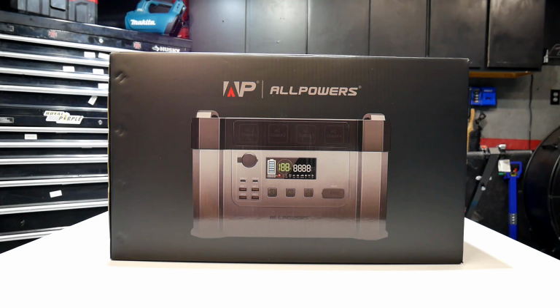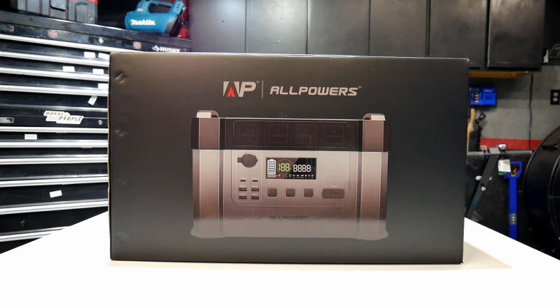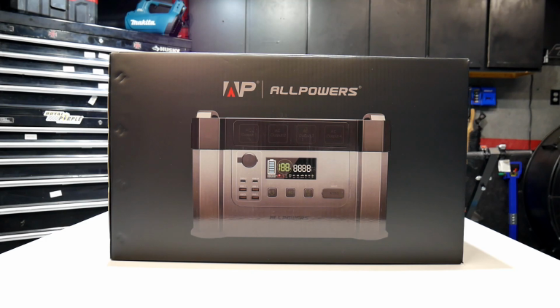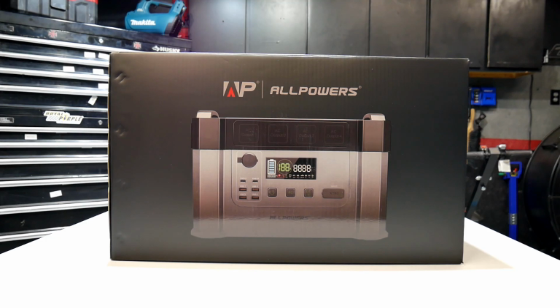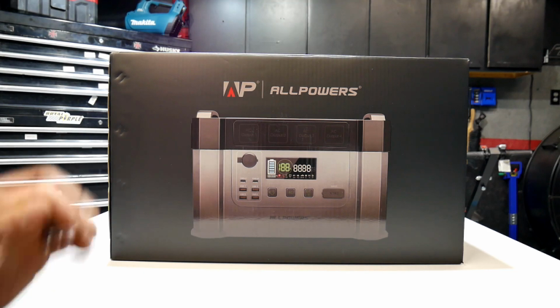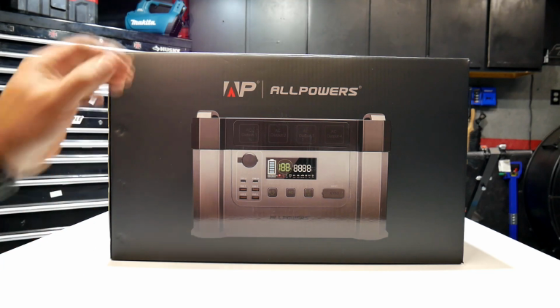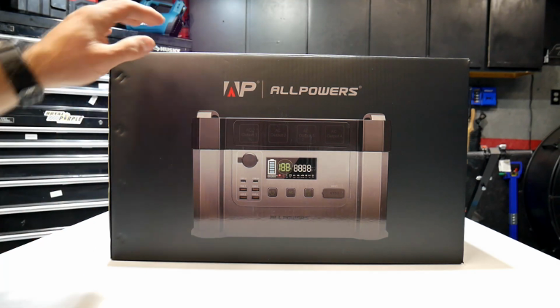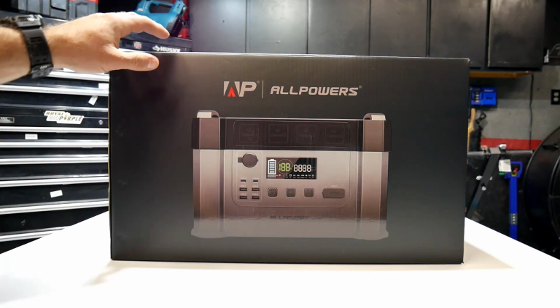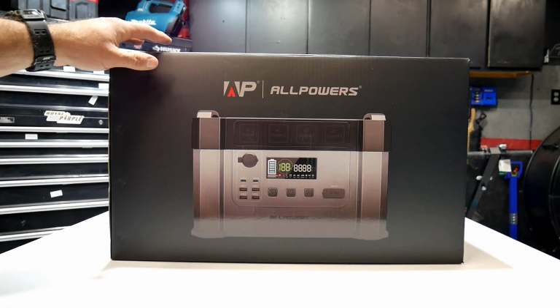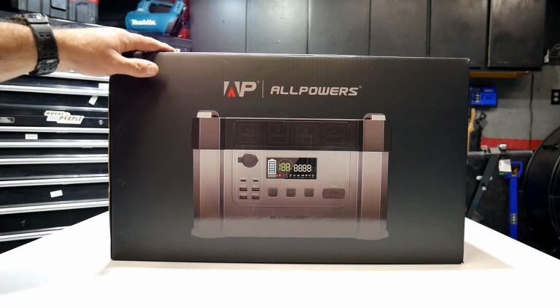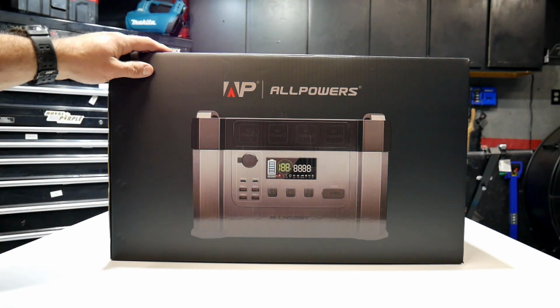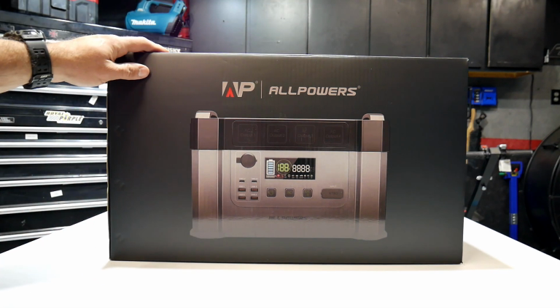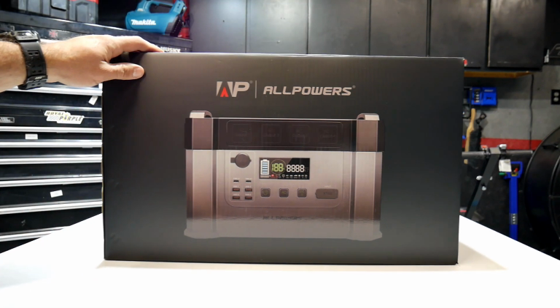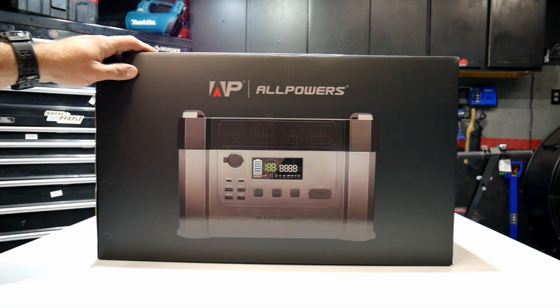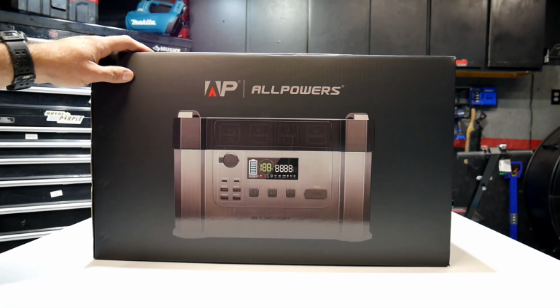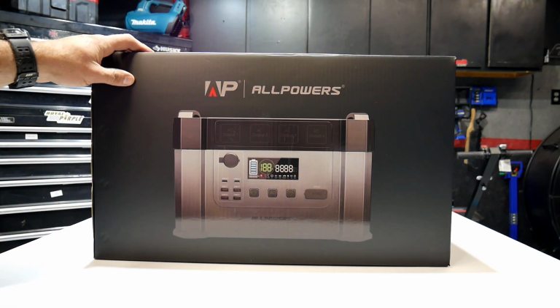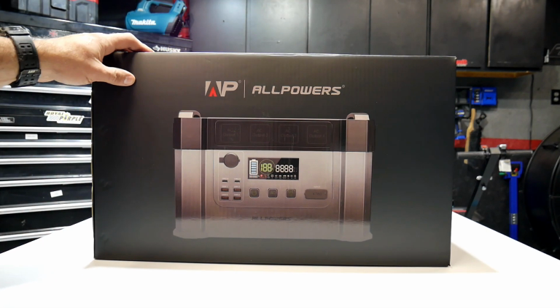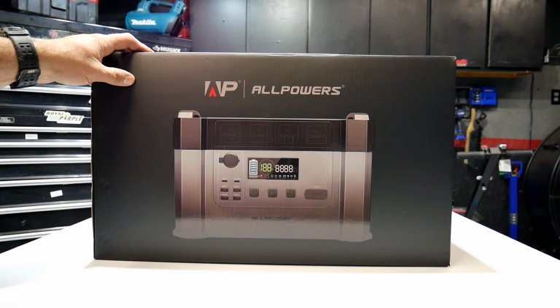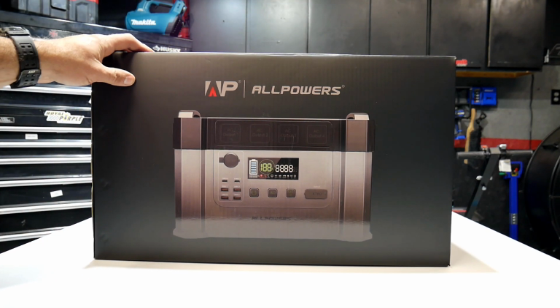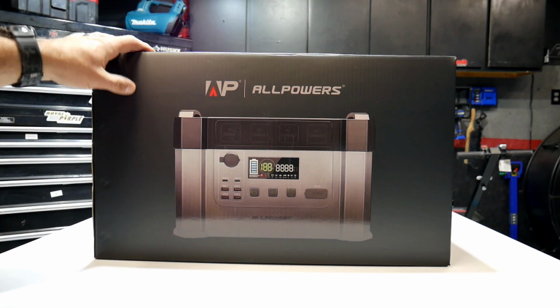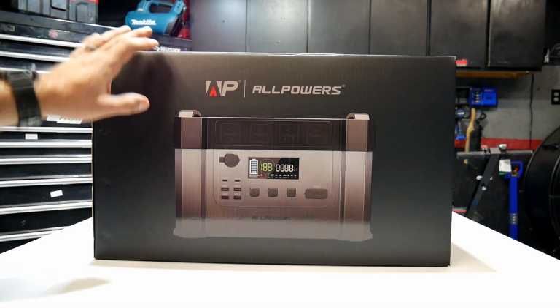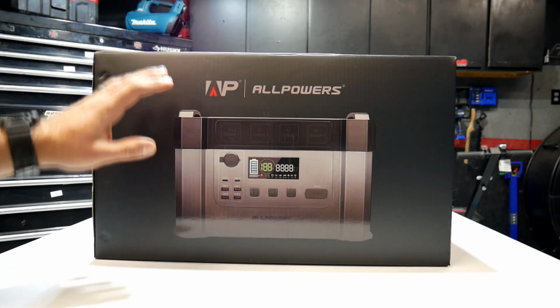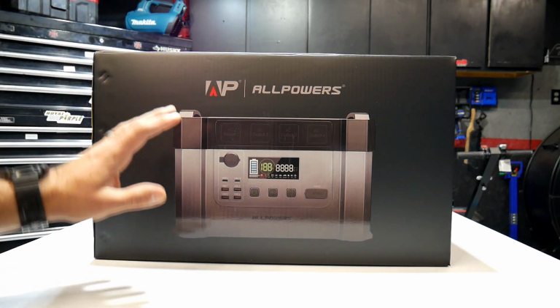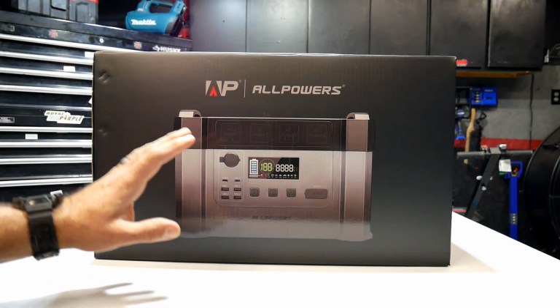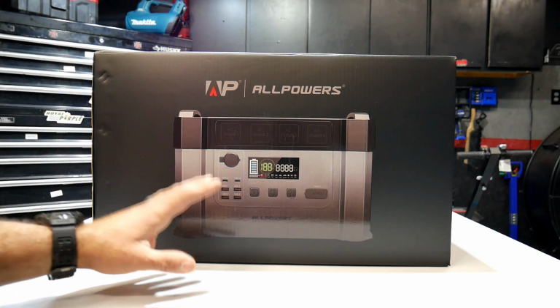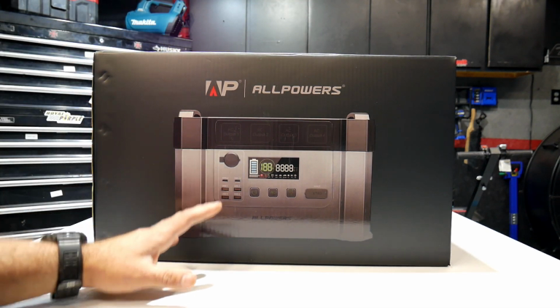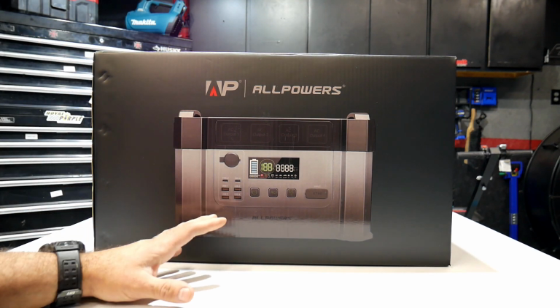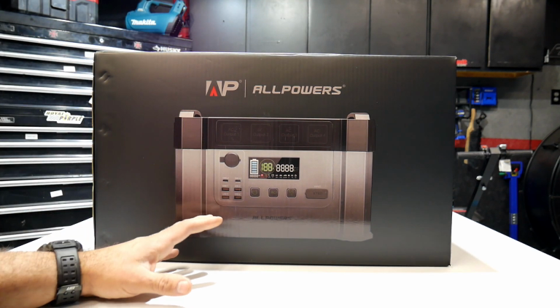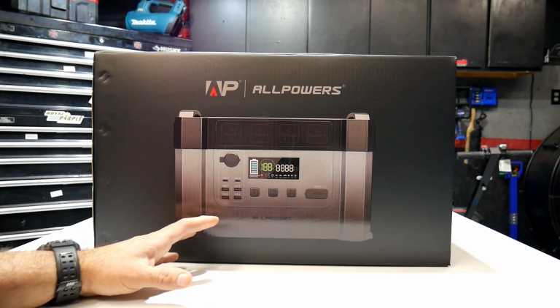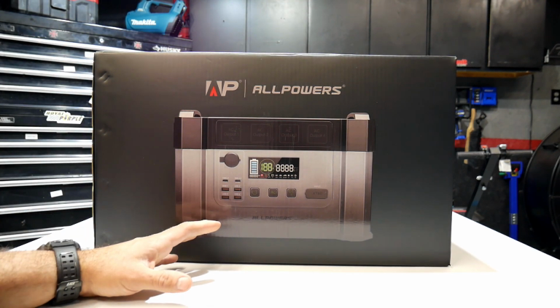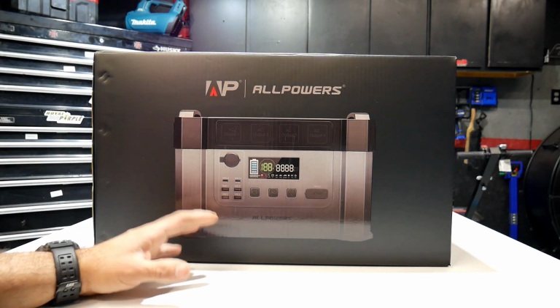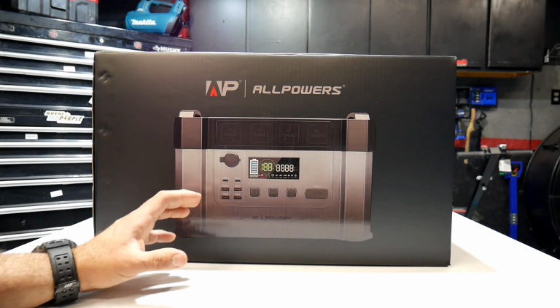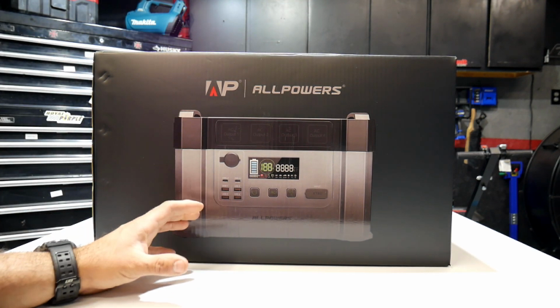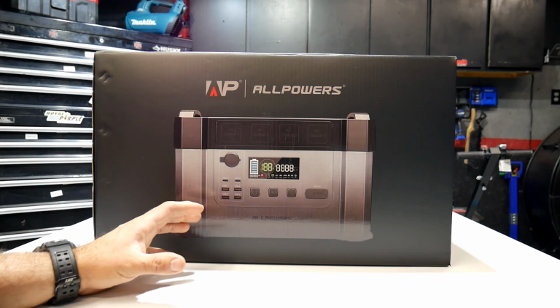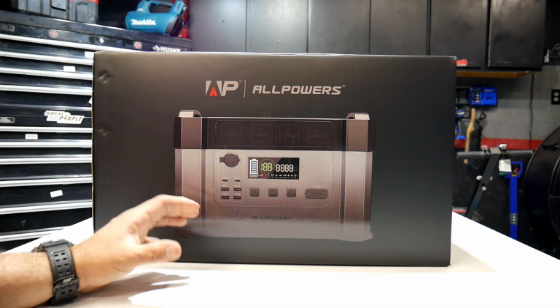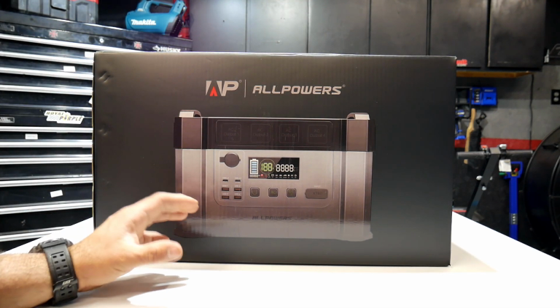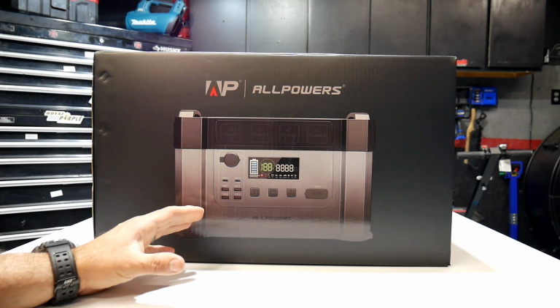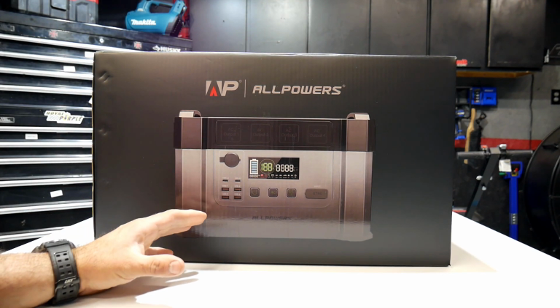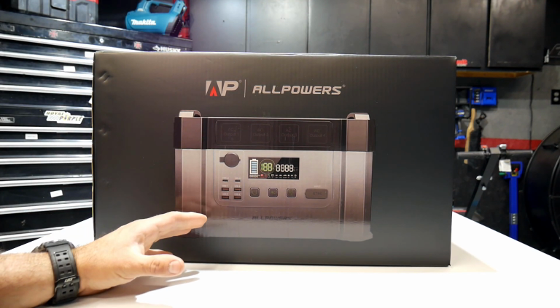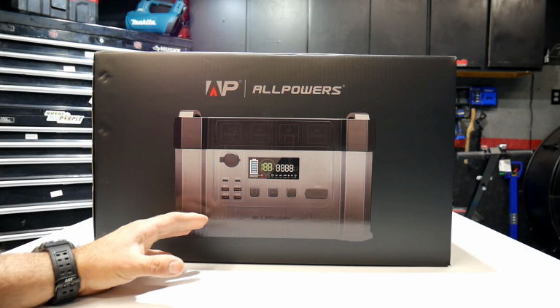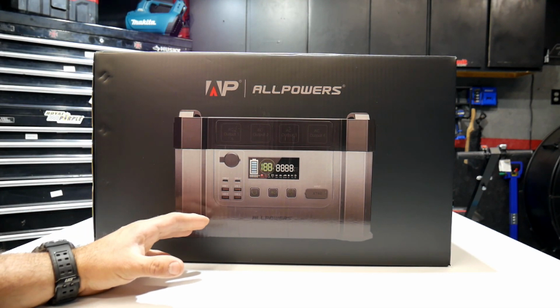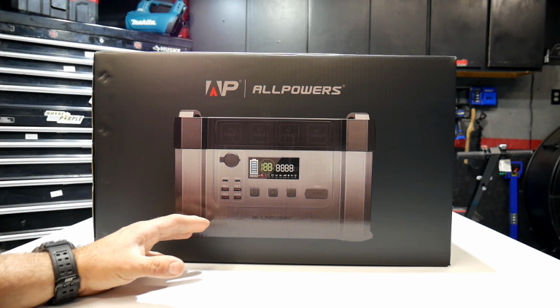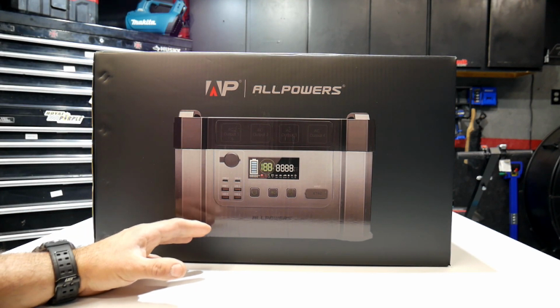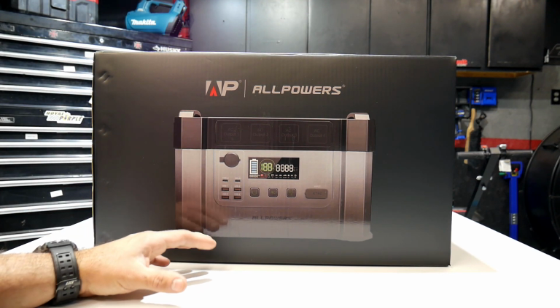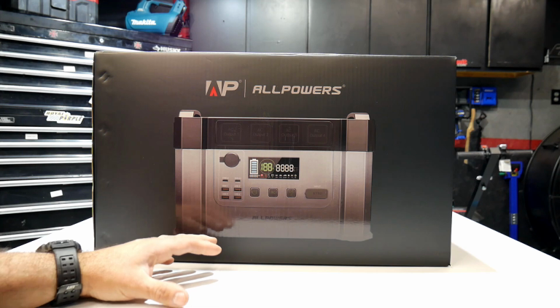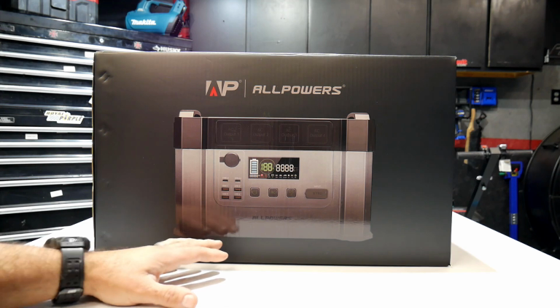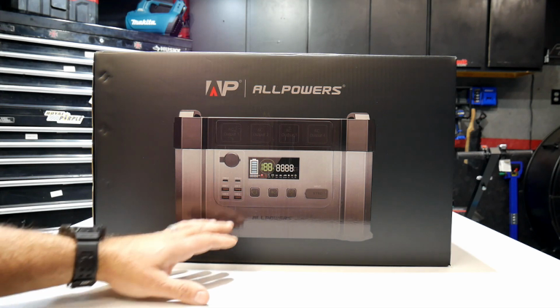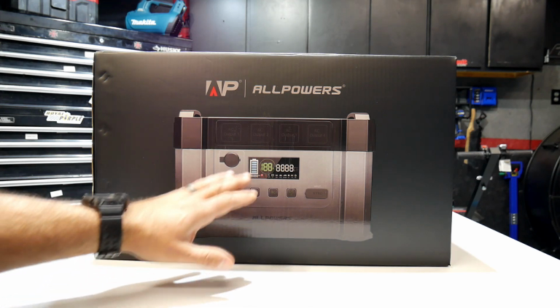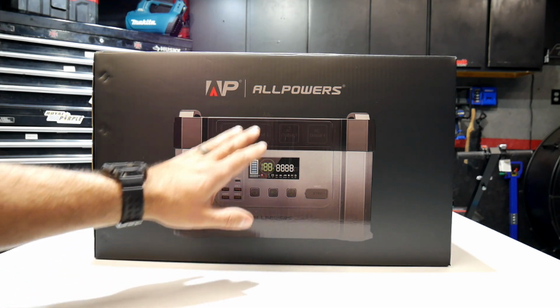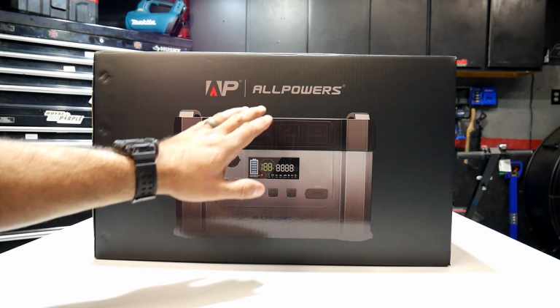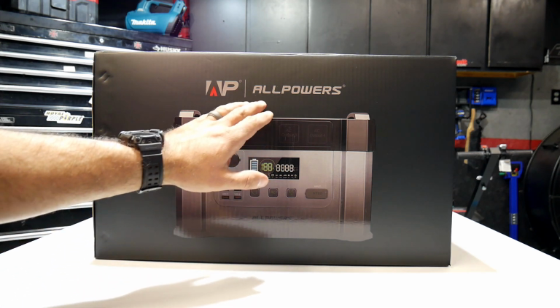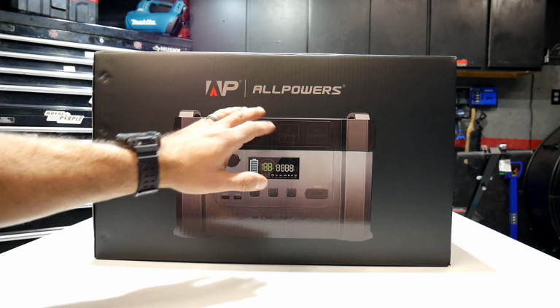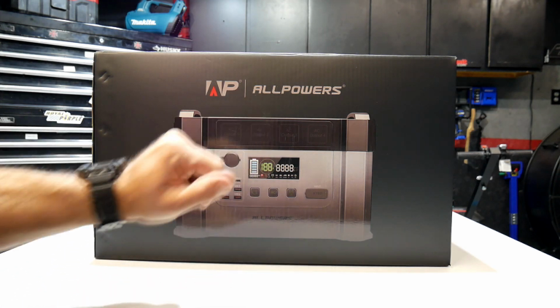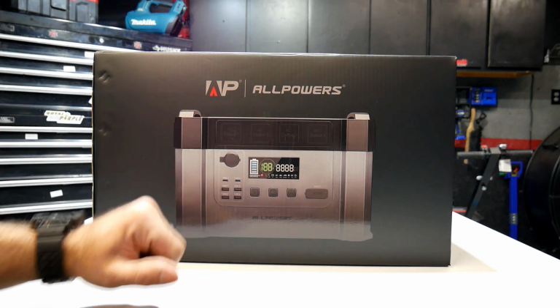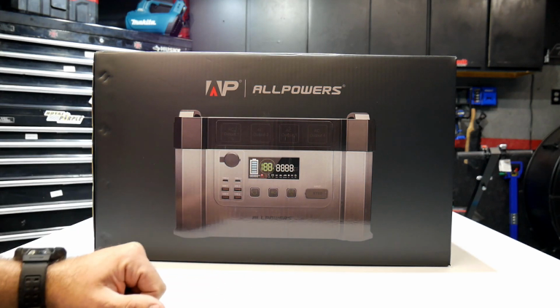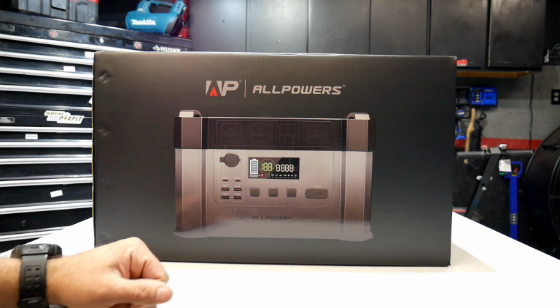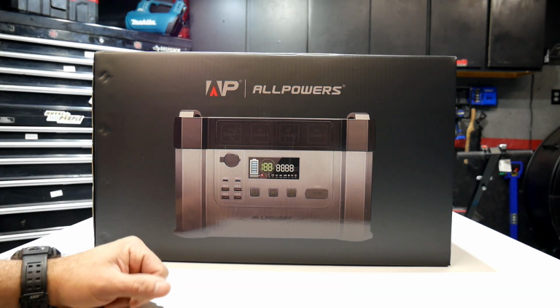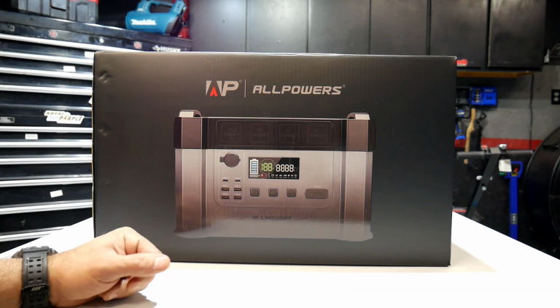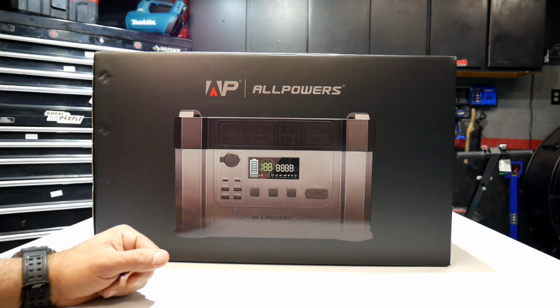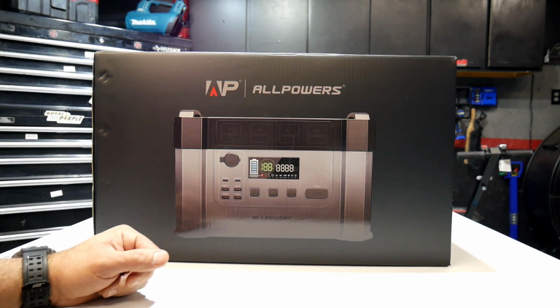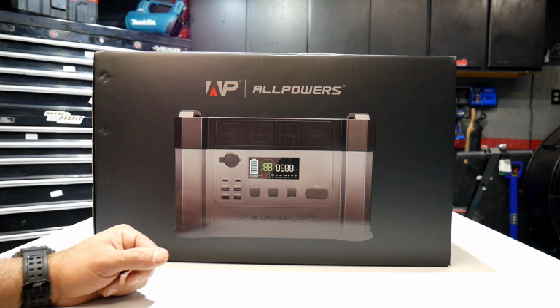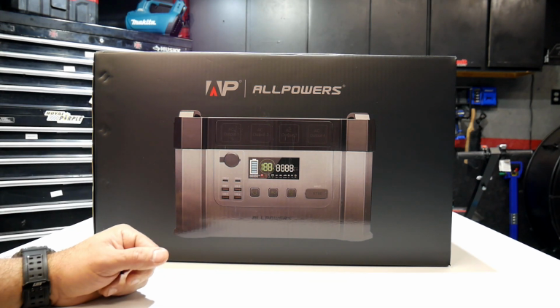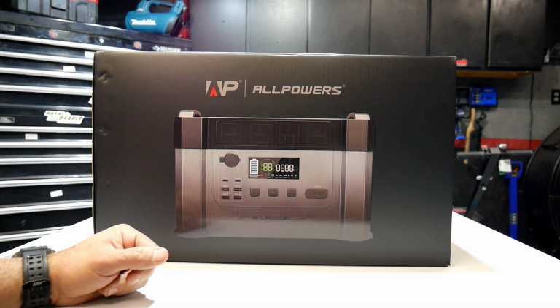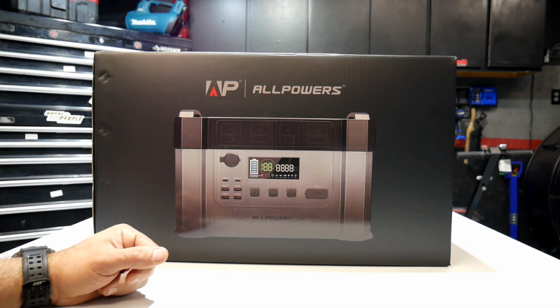What's up people? Welcome back to the channel. In this video we're going to take a look at another portable power station. This one is by All Powers.